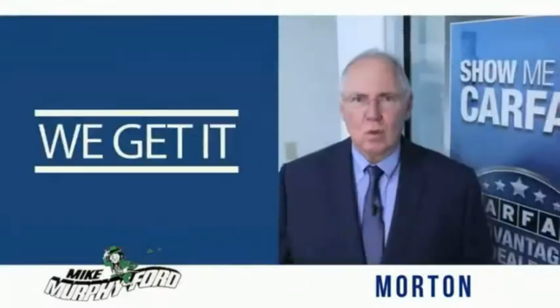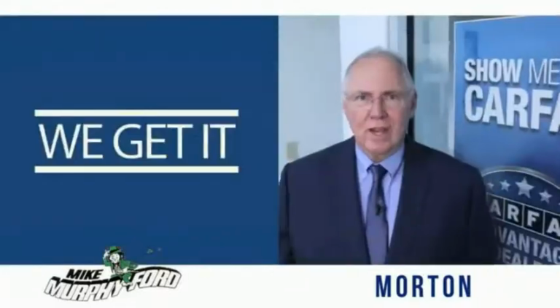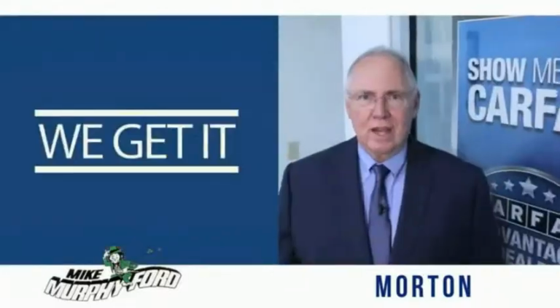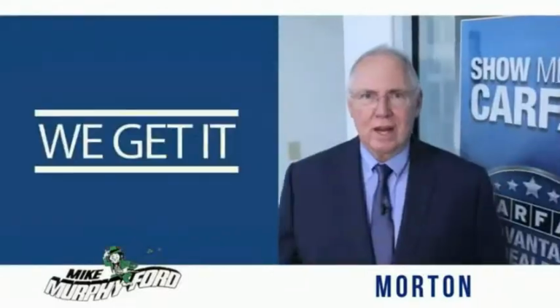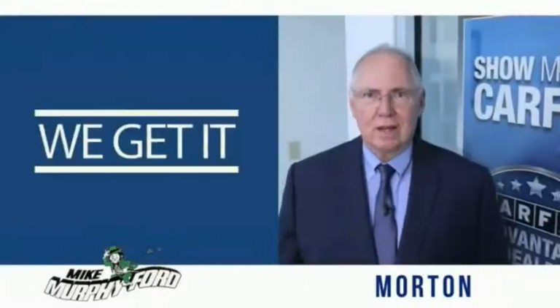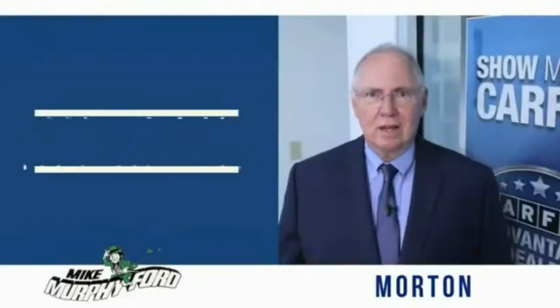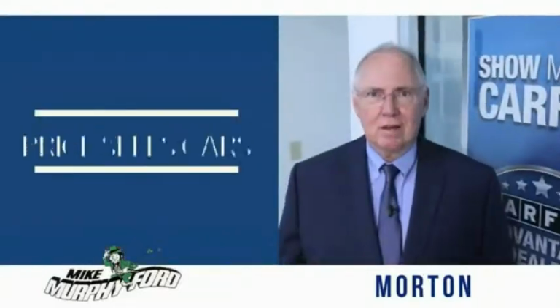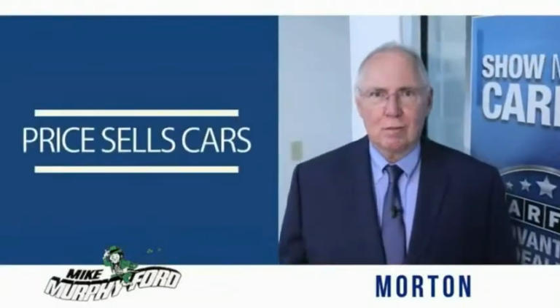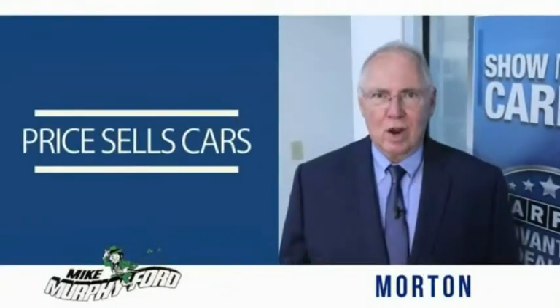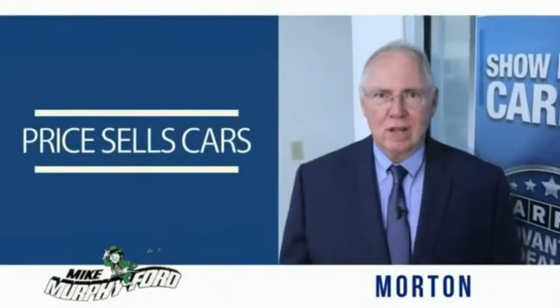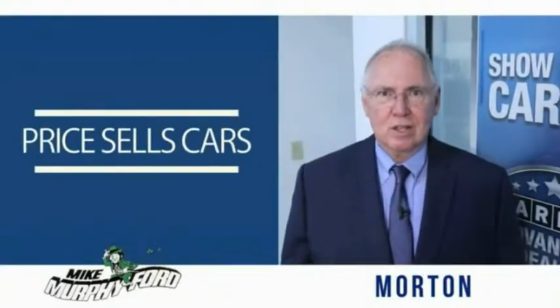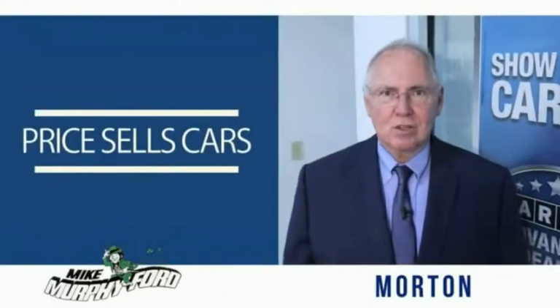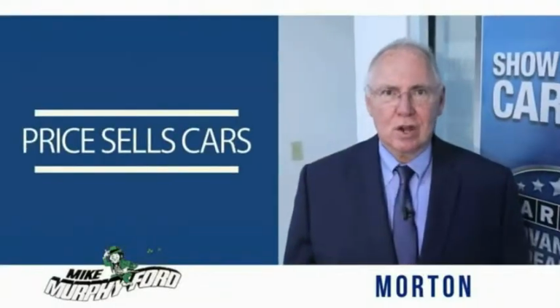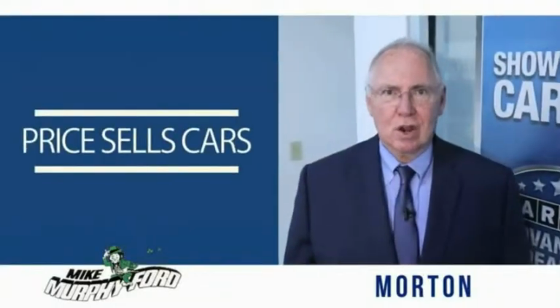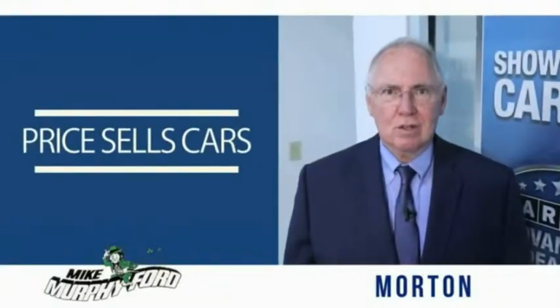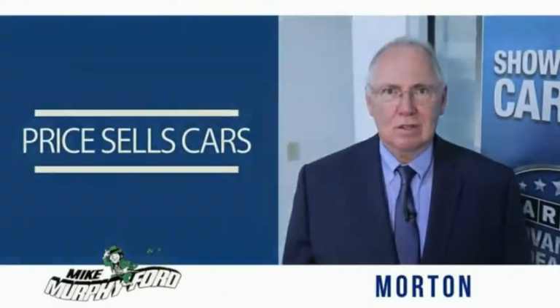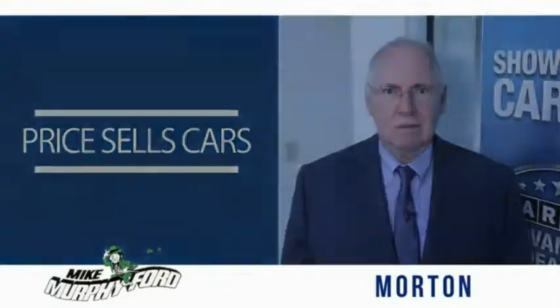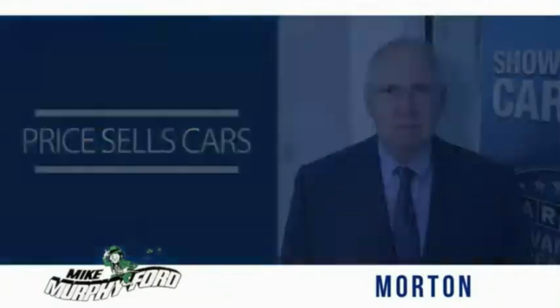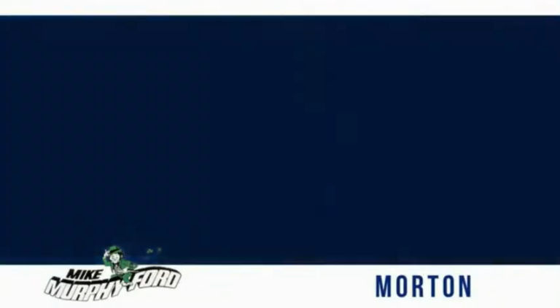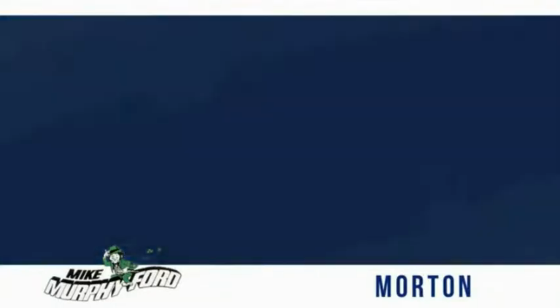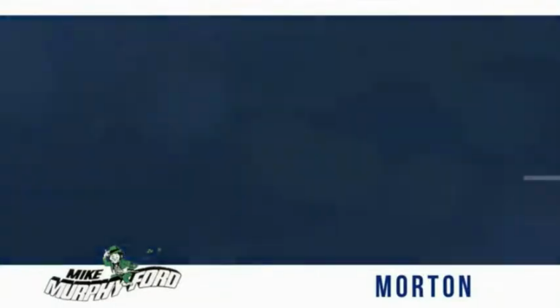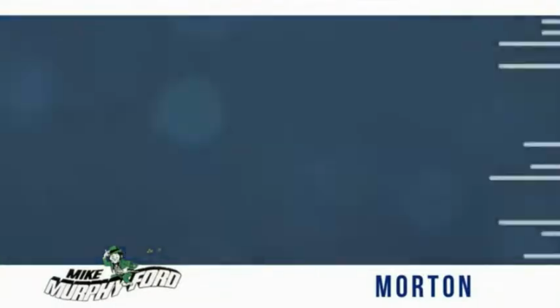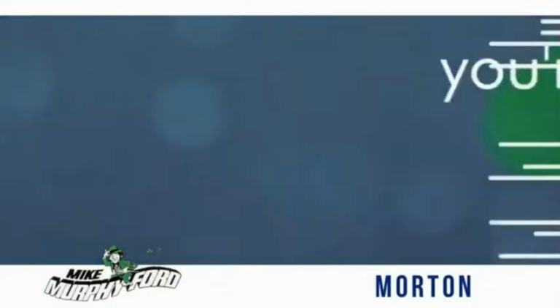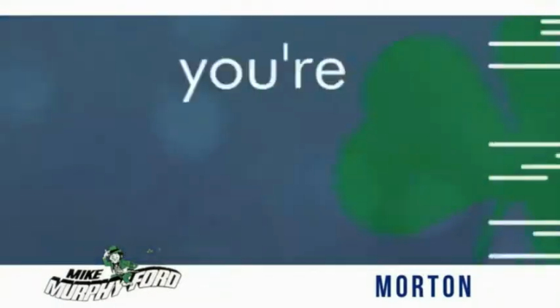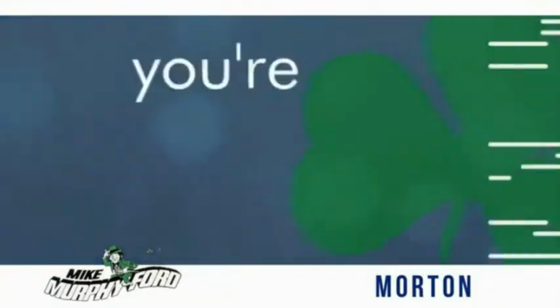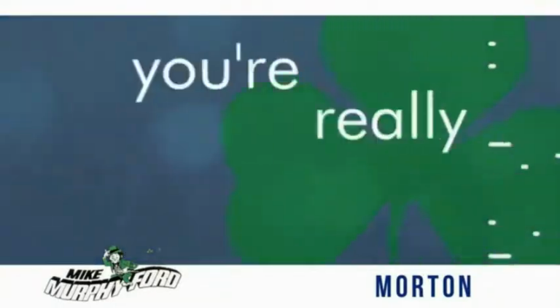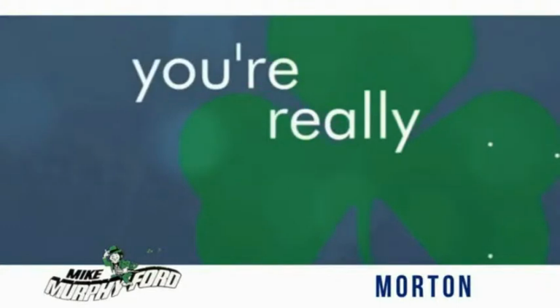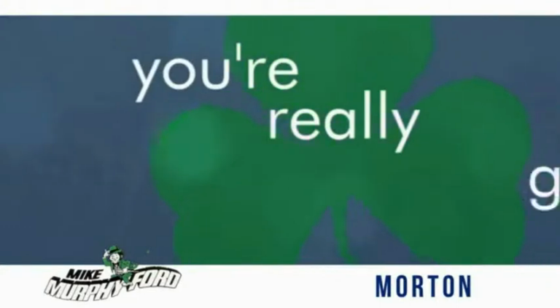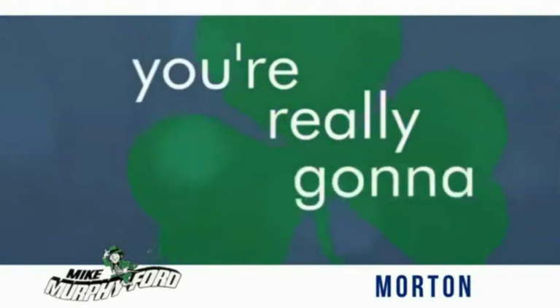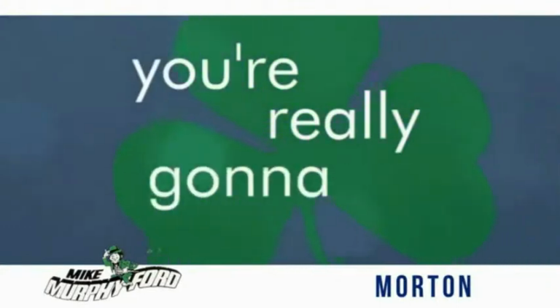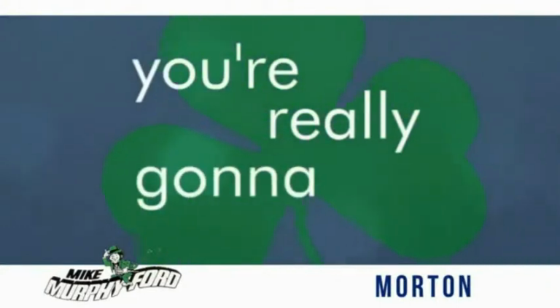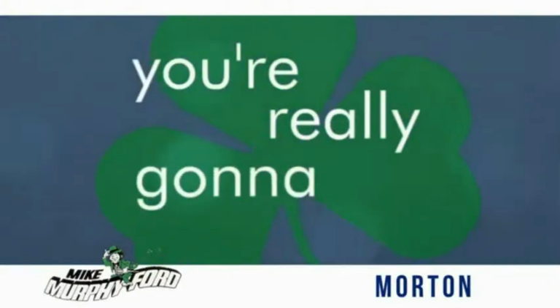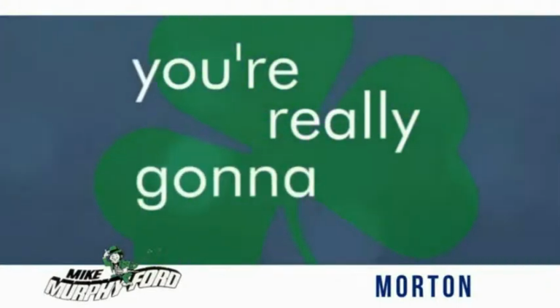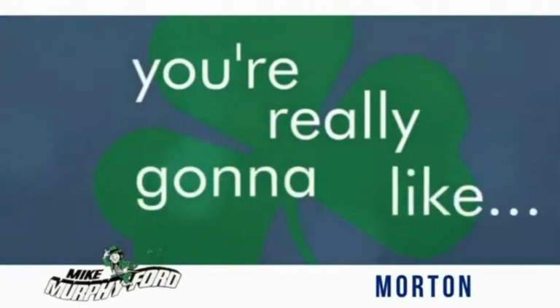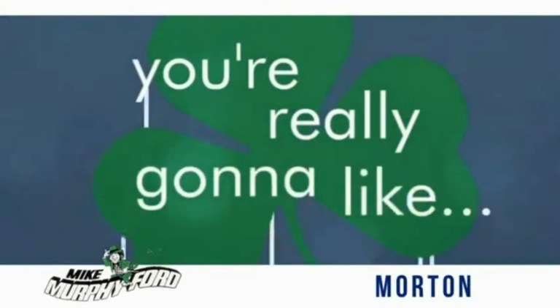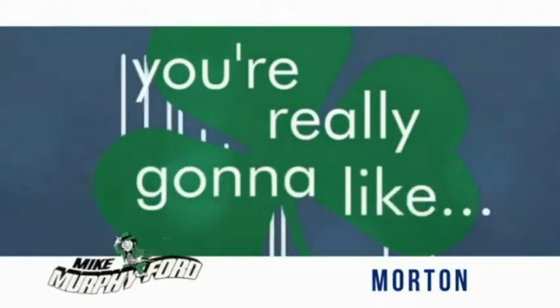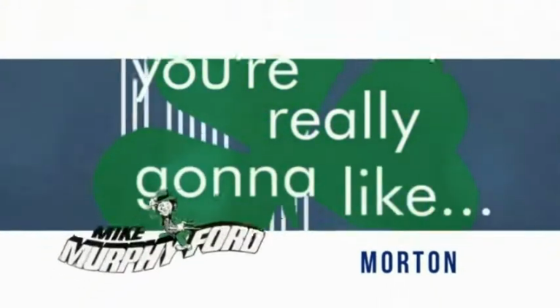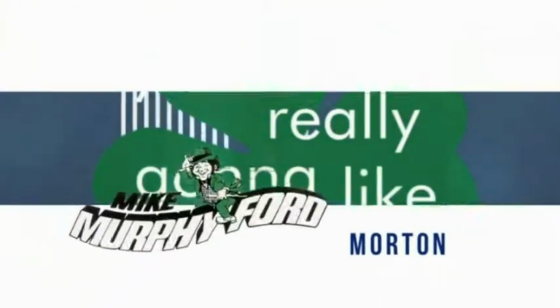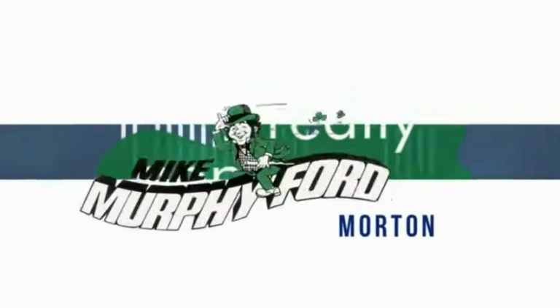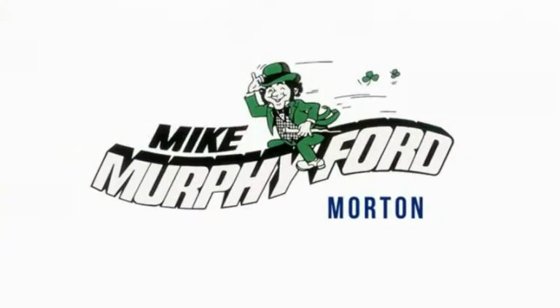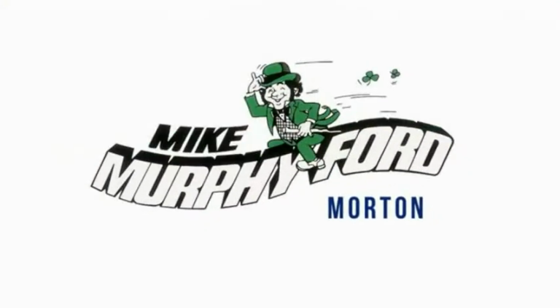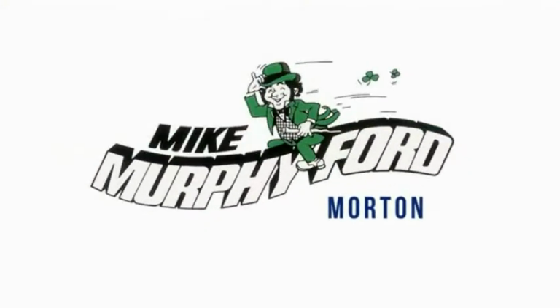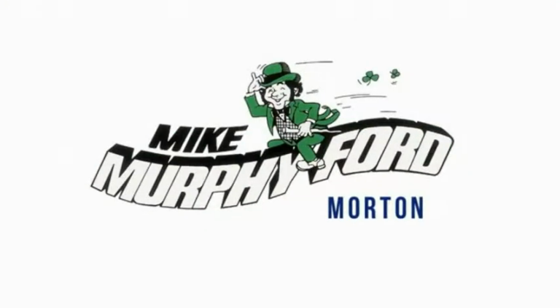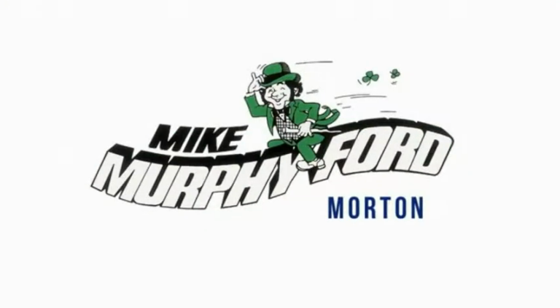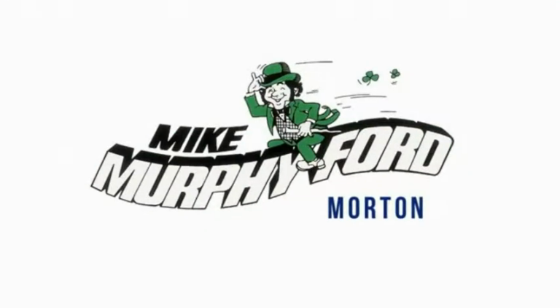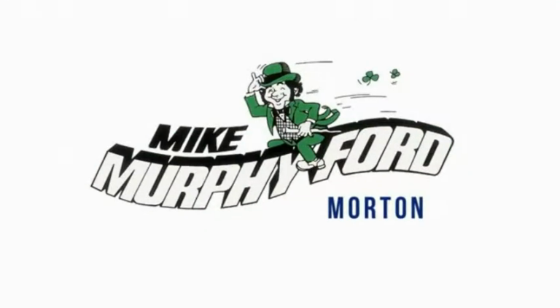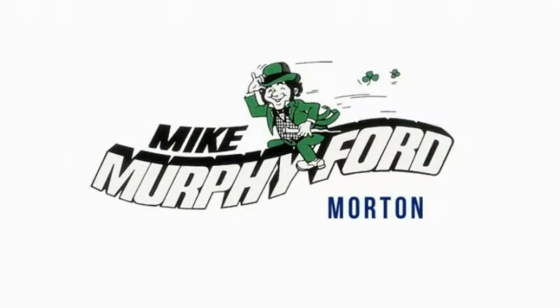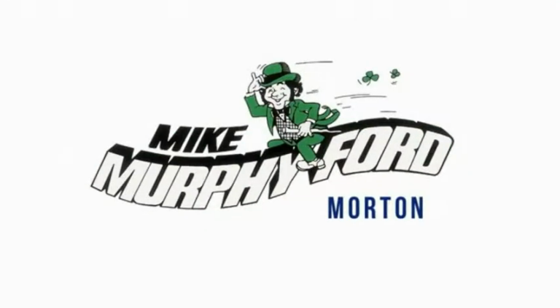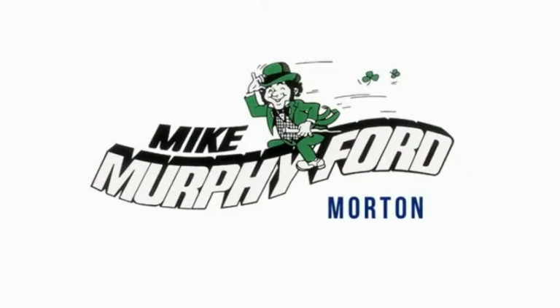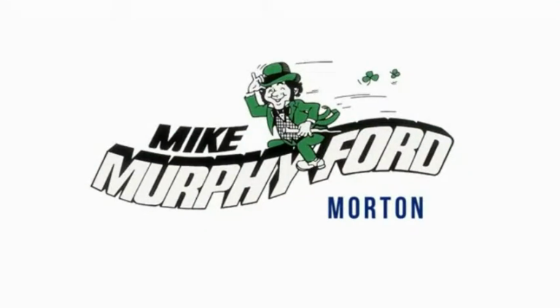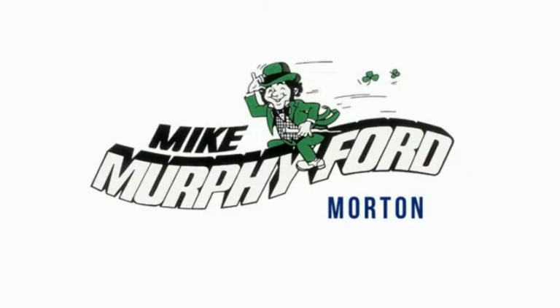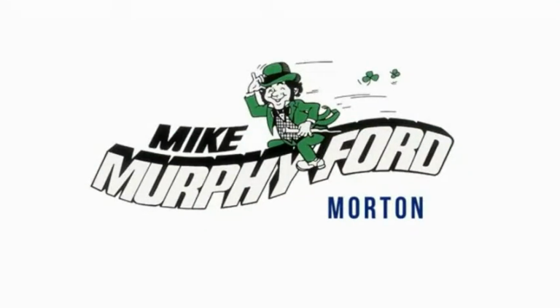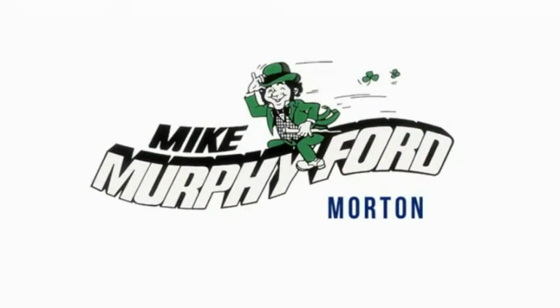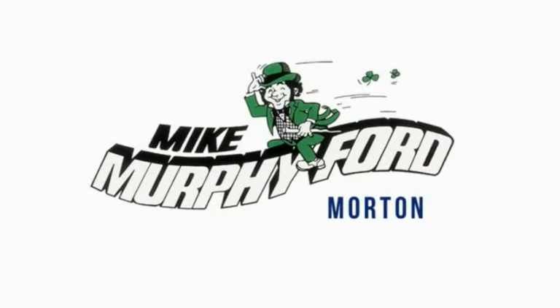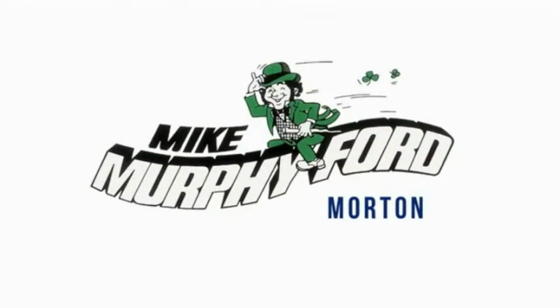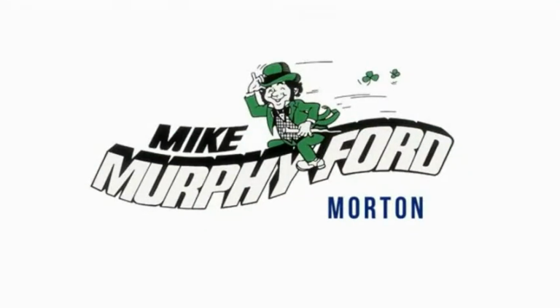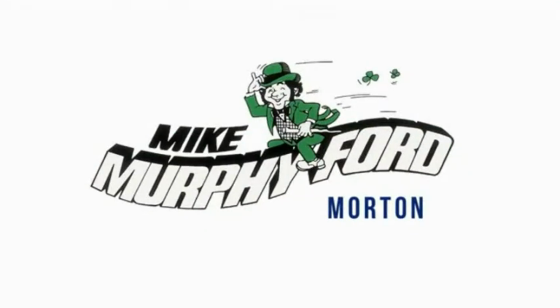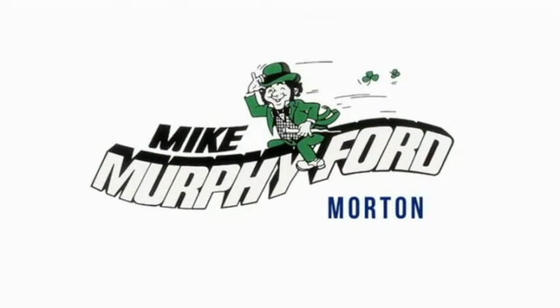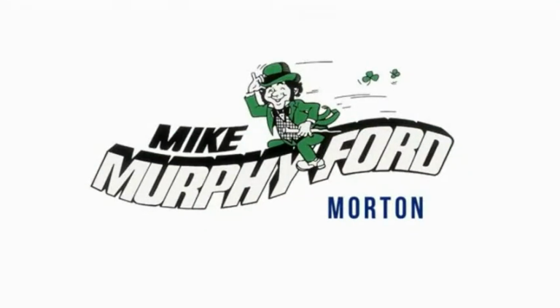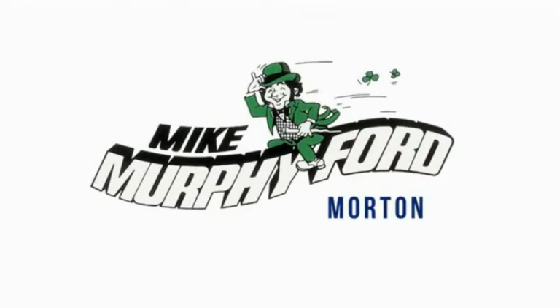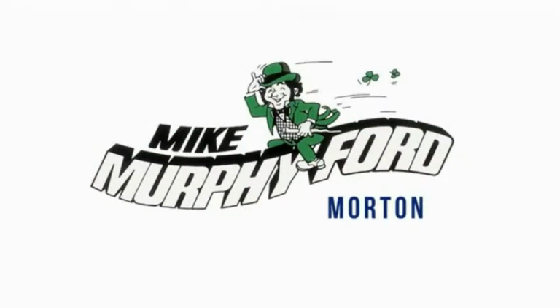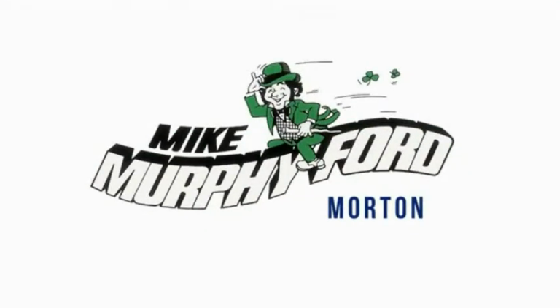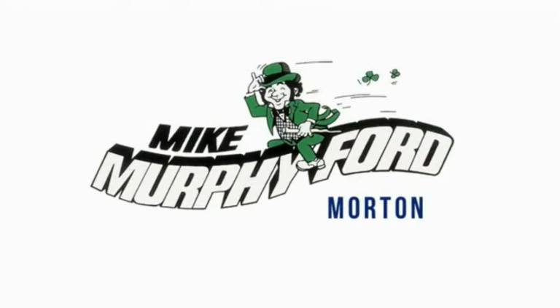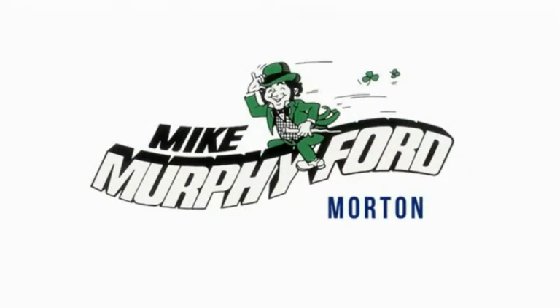We get it. Priced right cars. I'm really gonna like buying from Mike Murphy Ford.